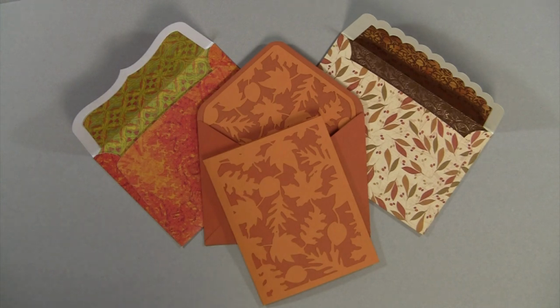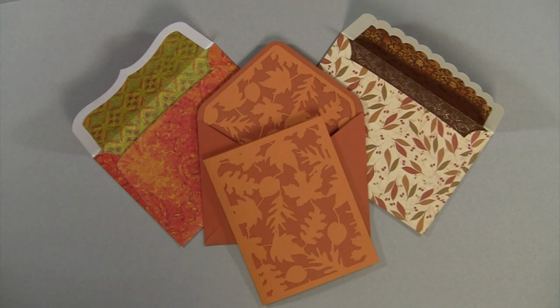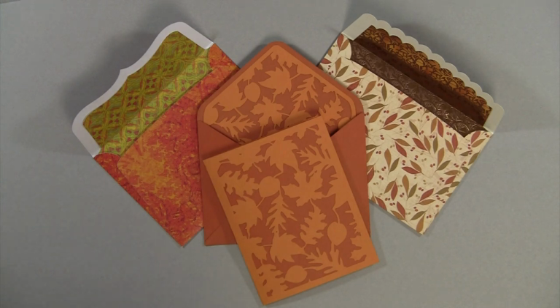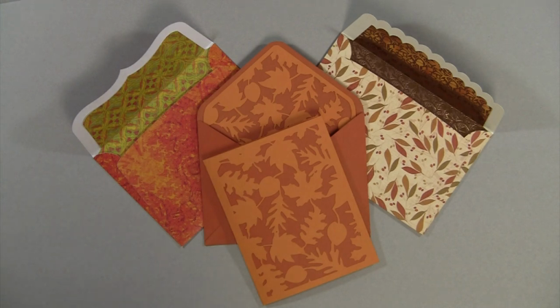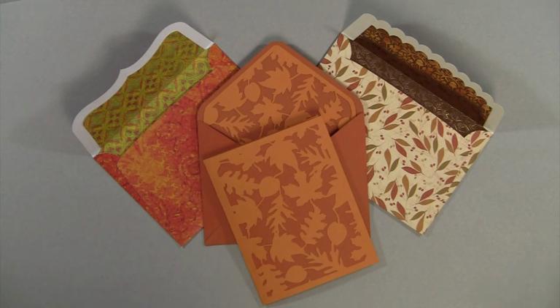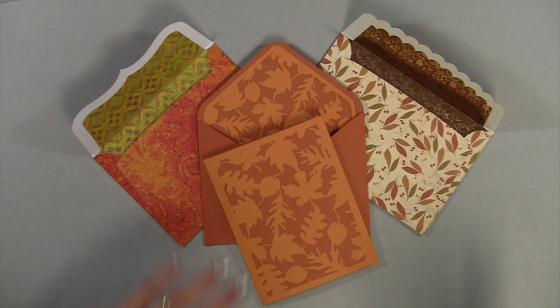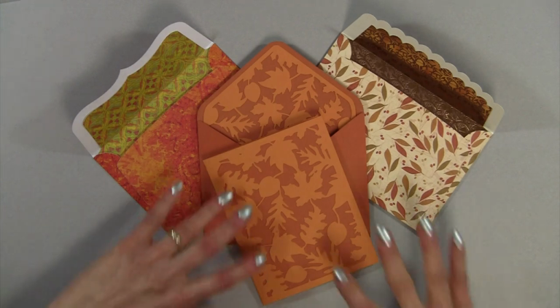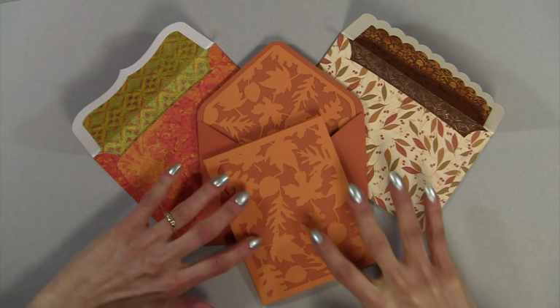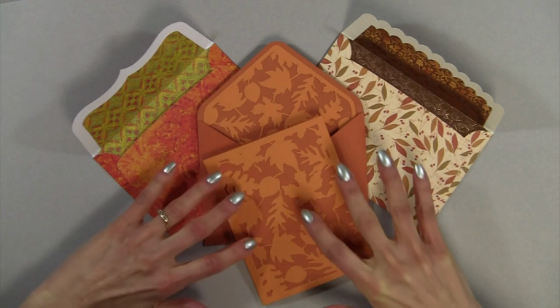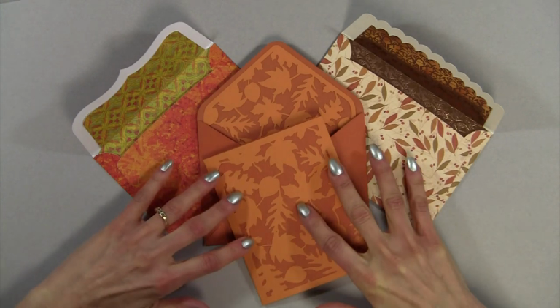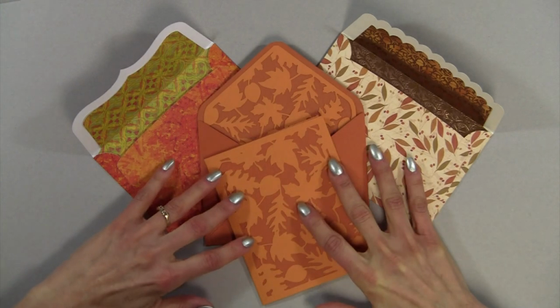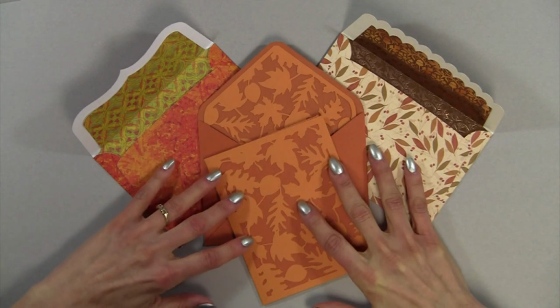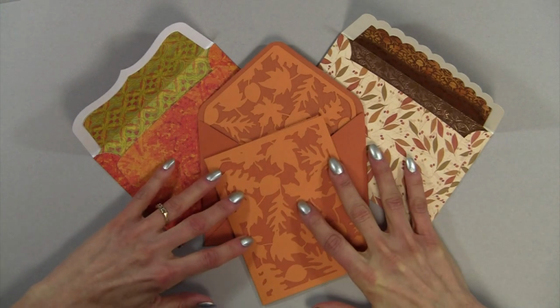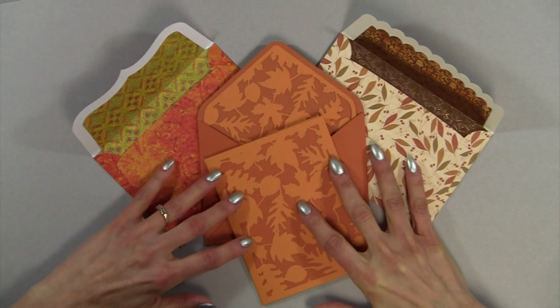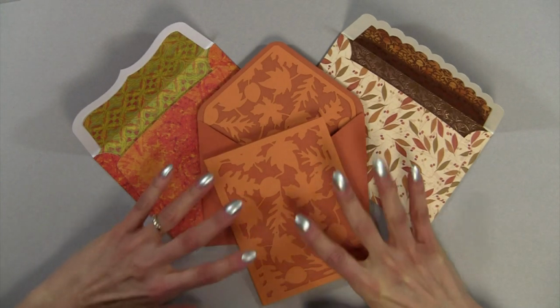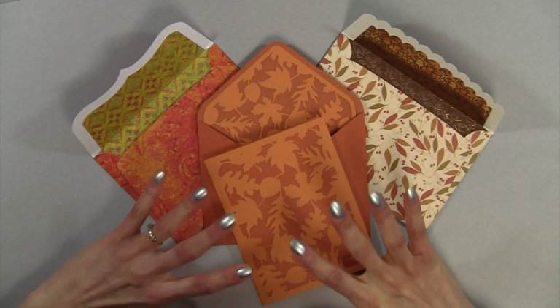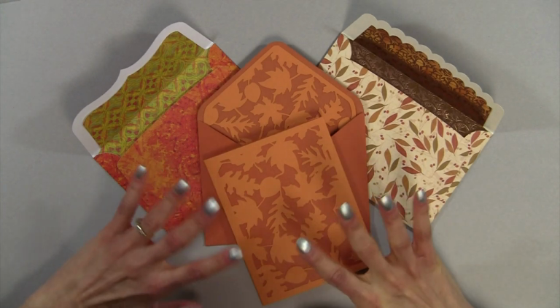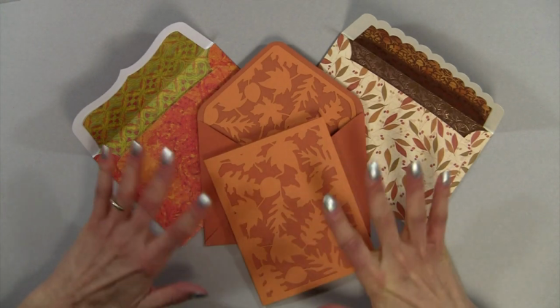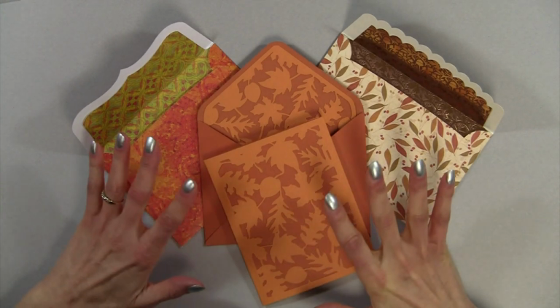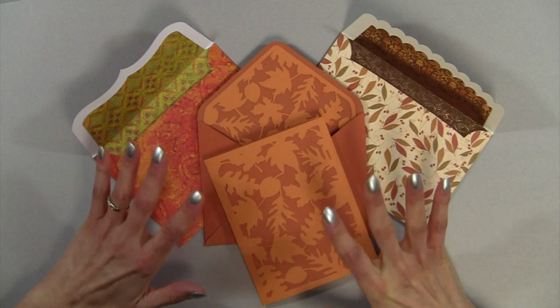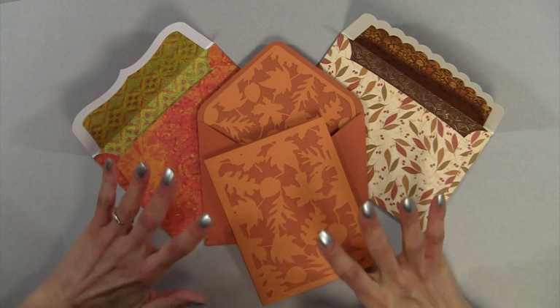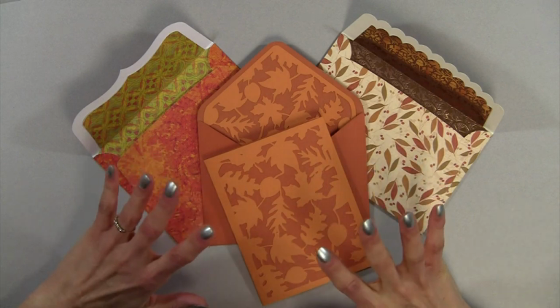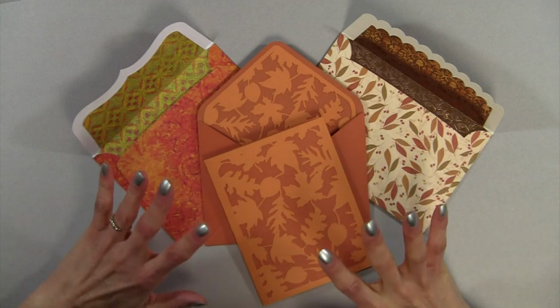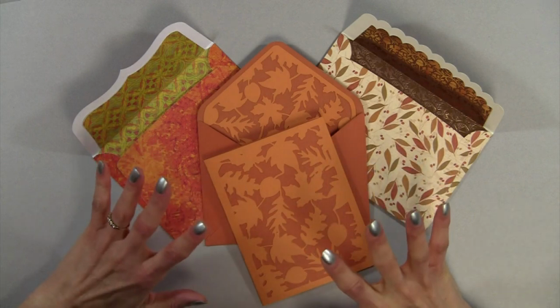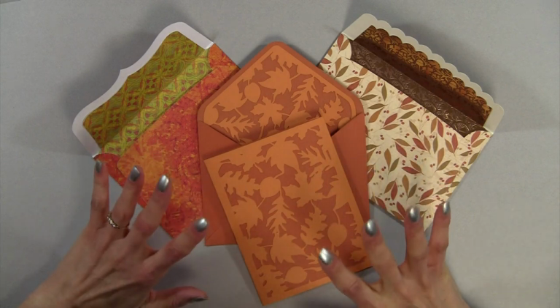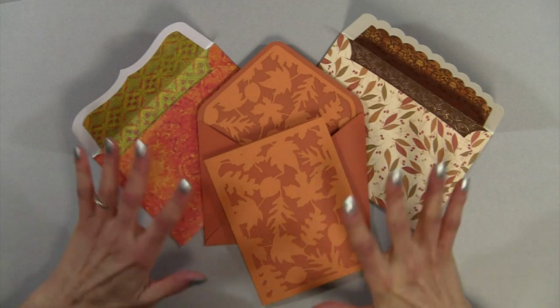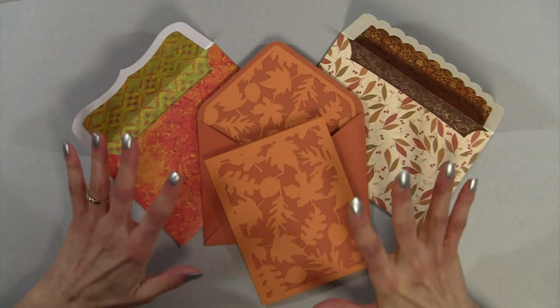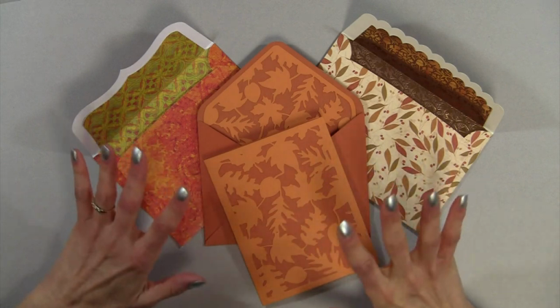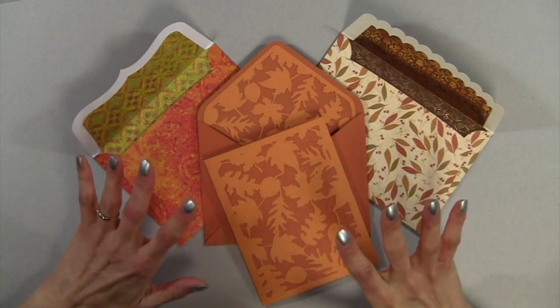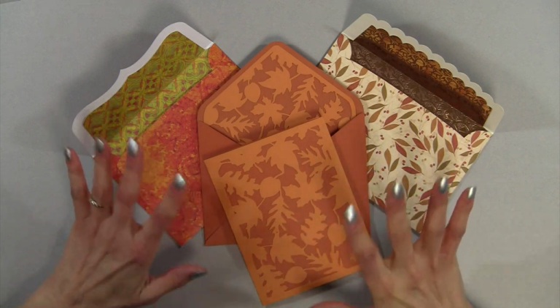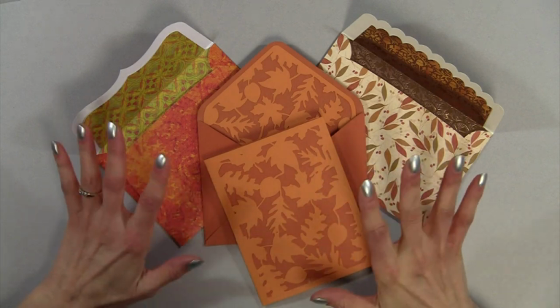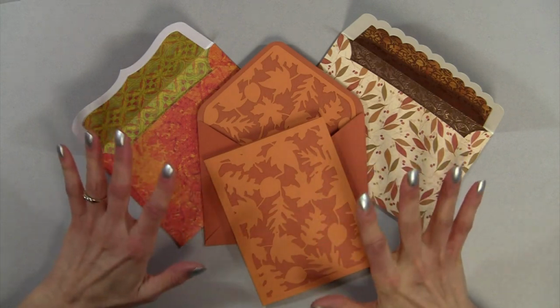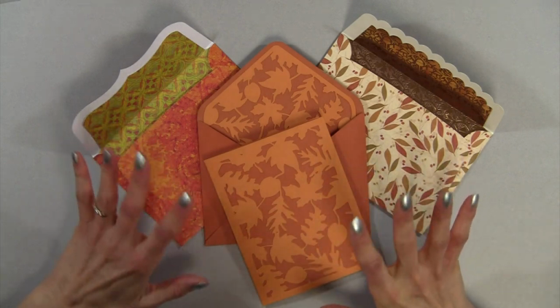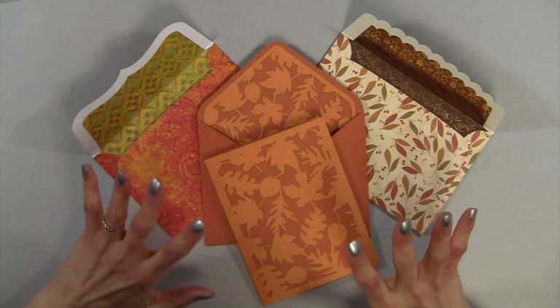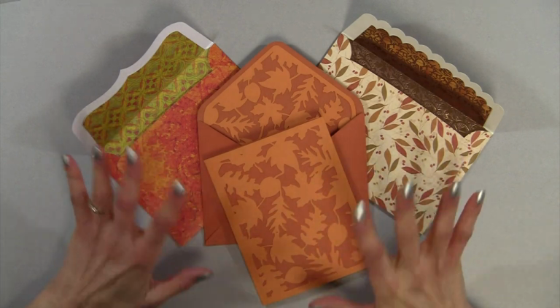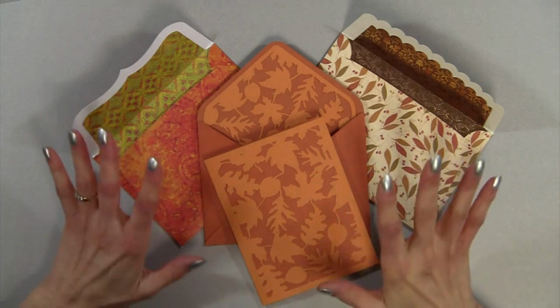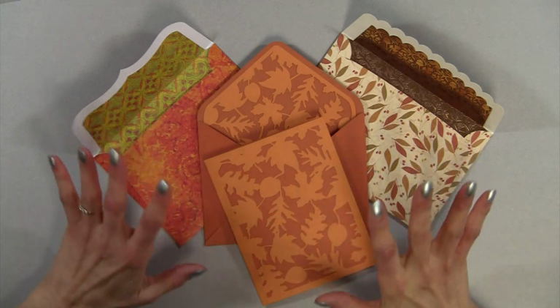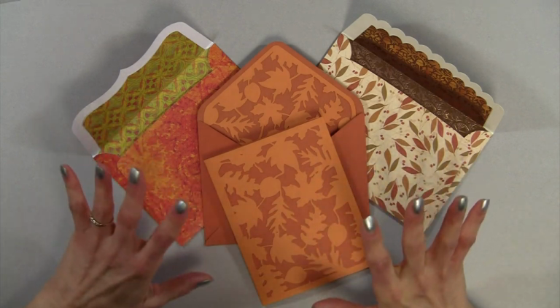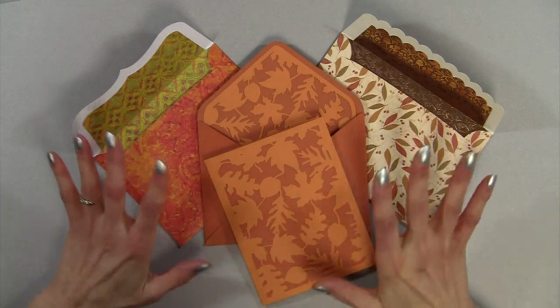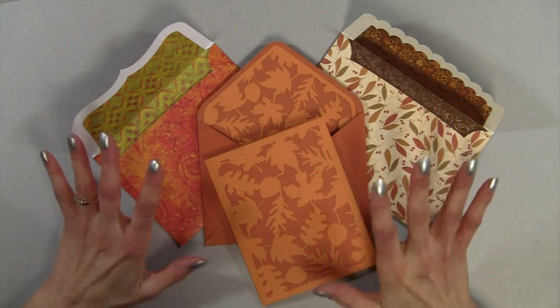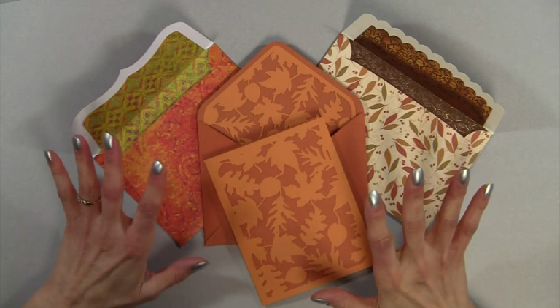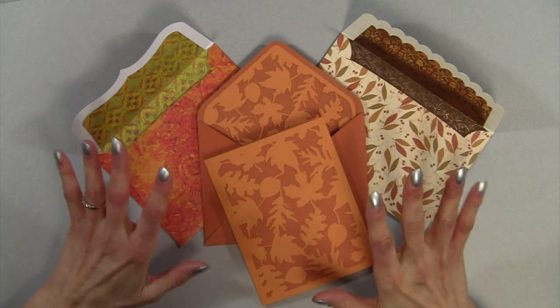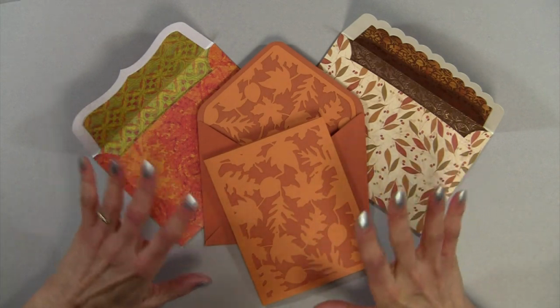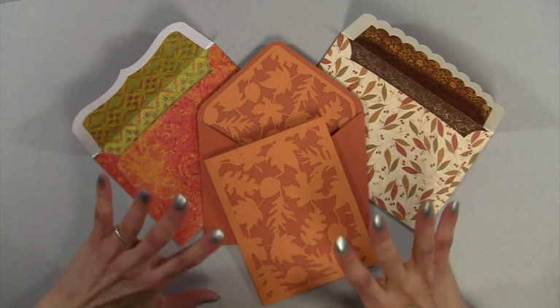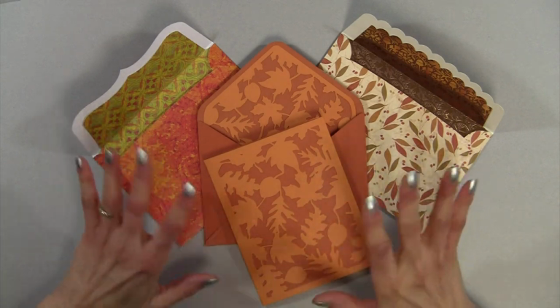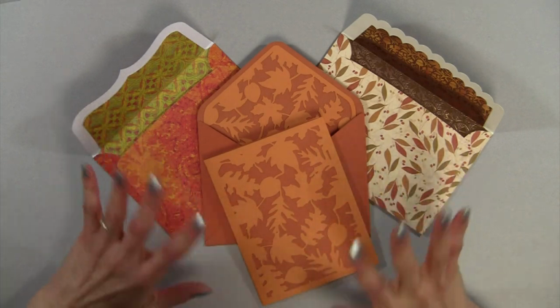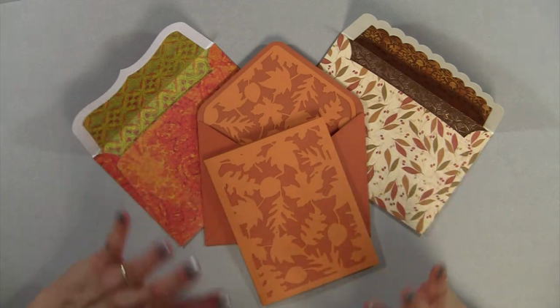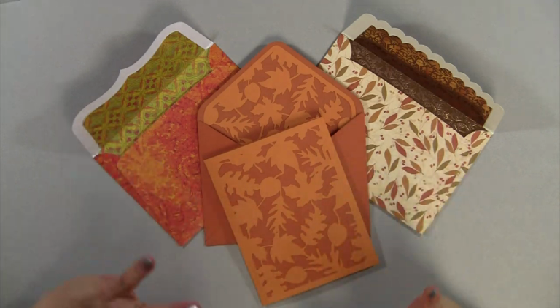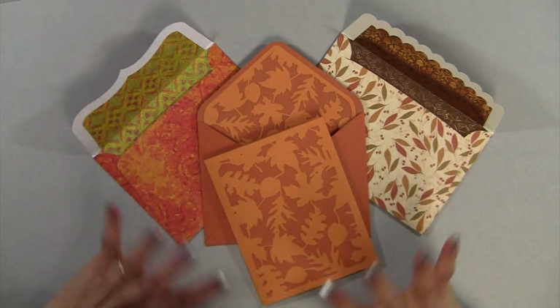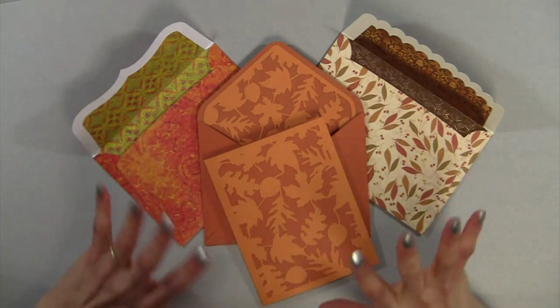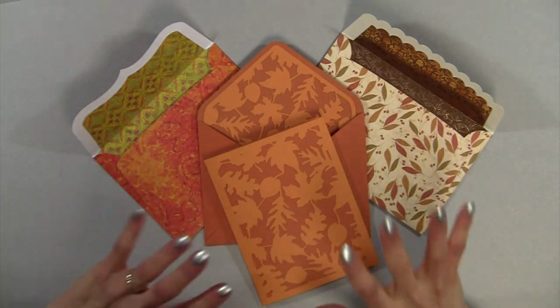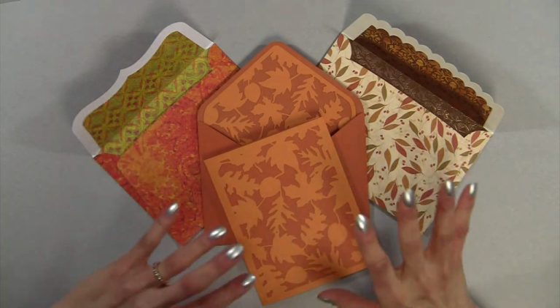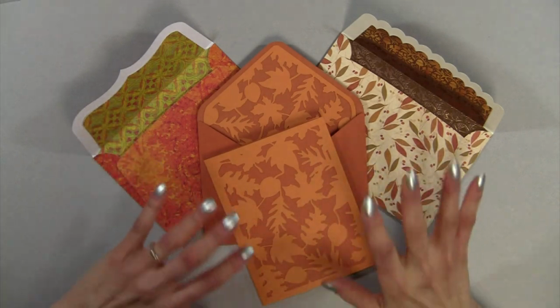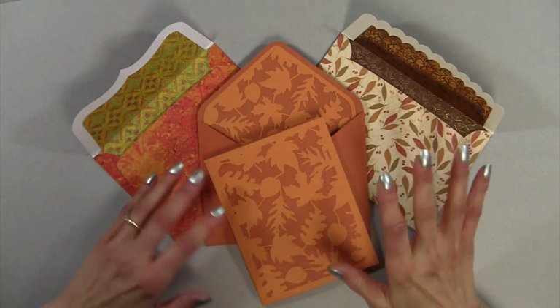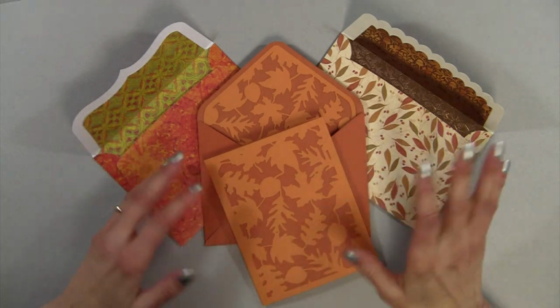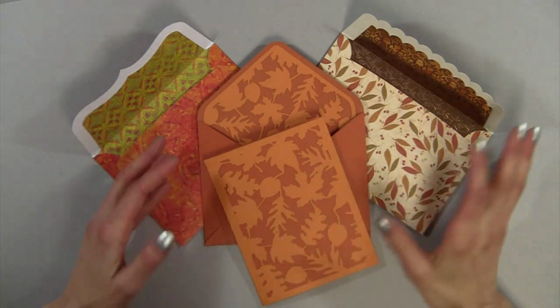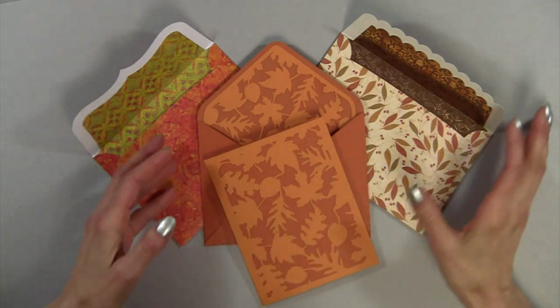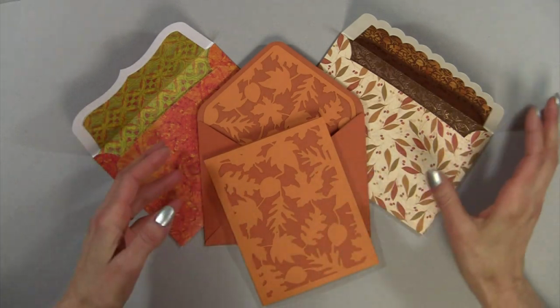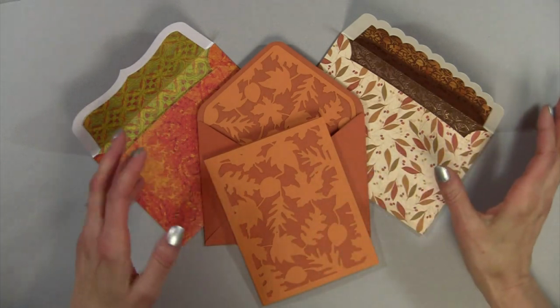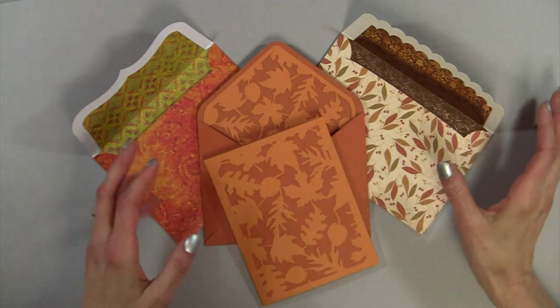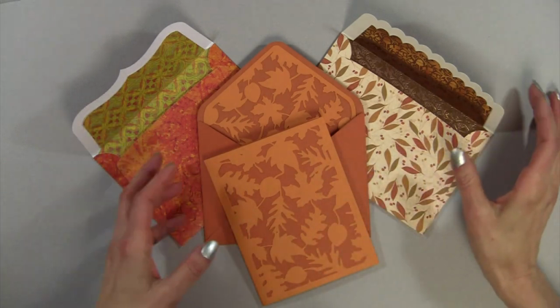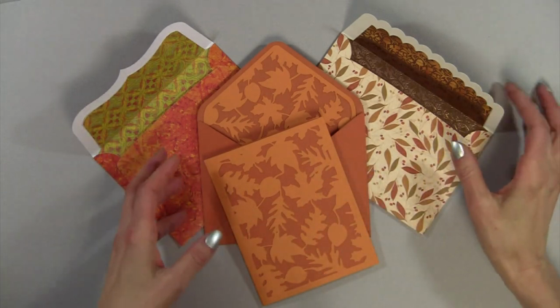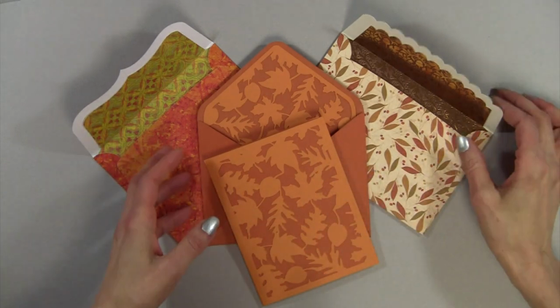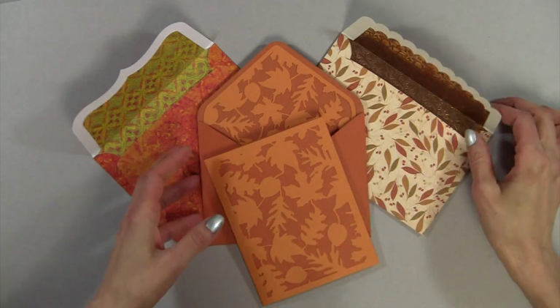But I have to say, these are the easiest envelopes and liners to make that I have found.